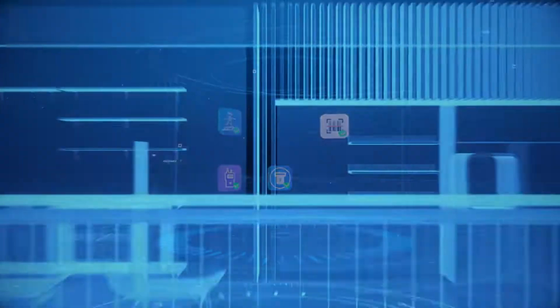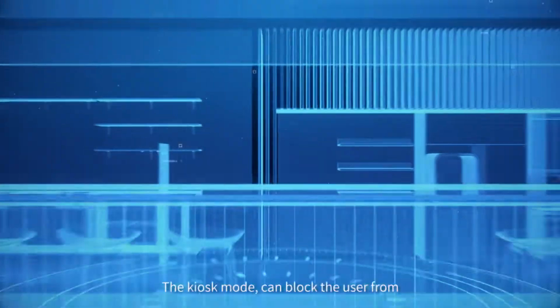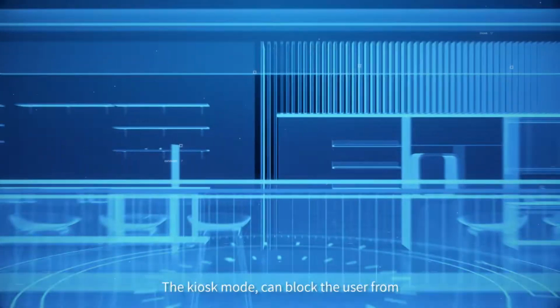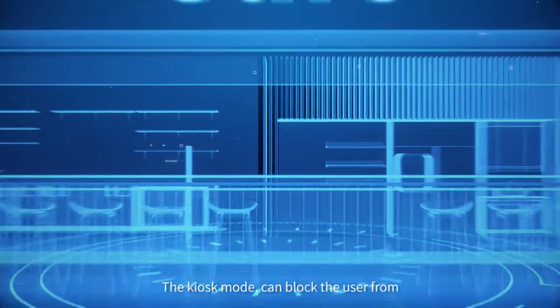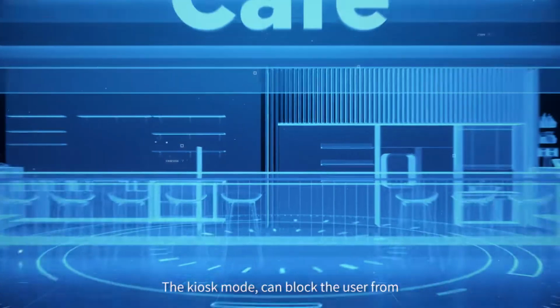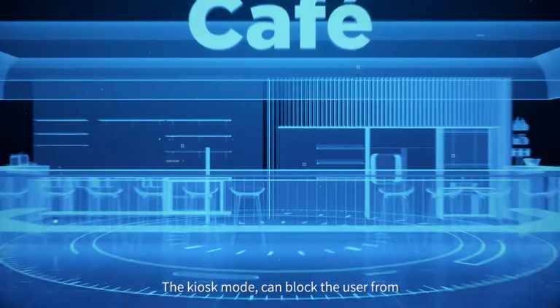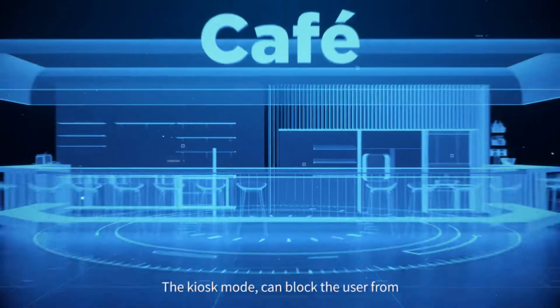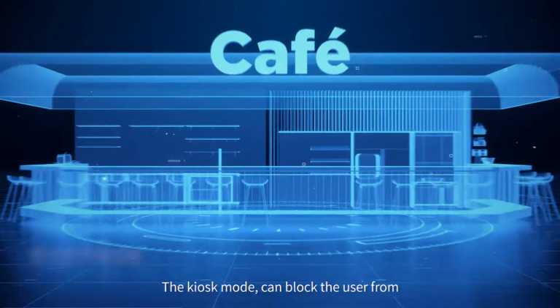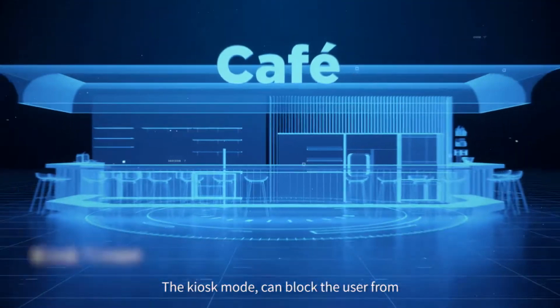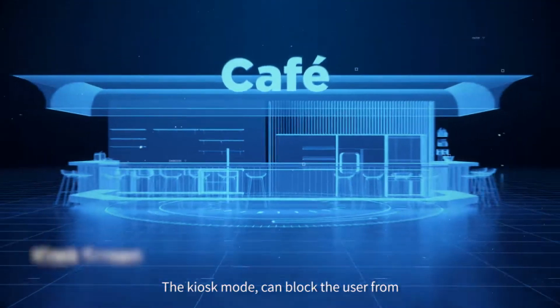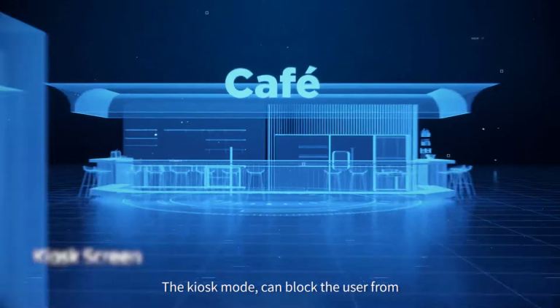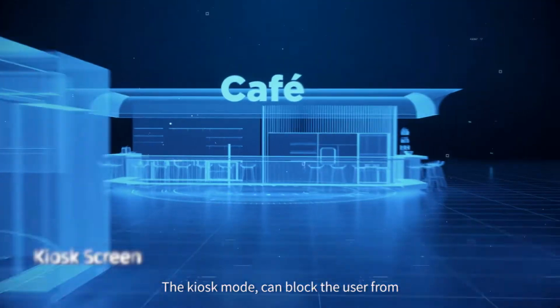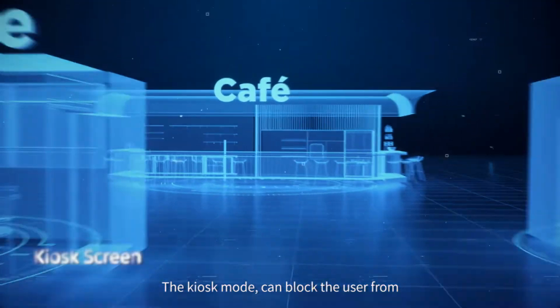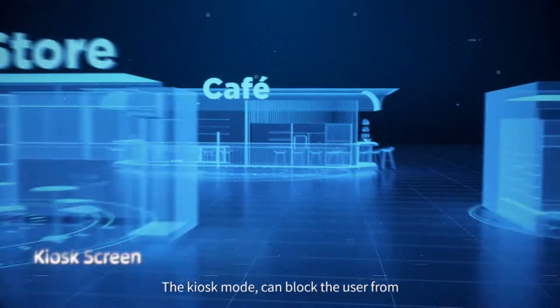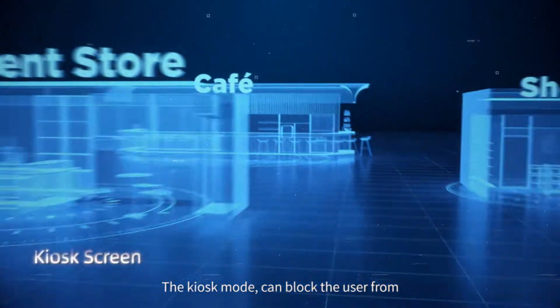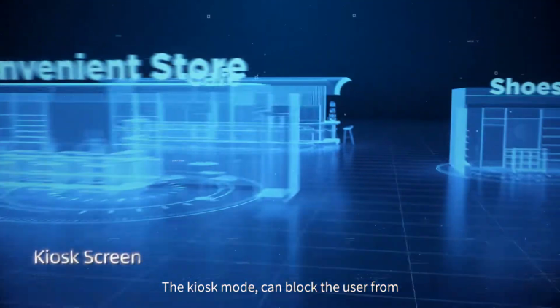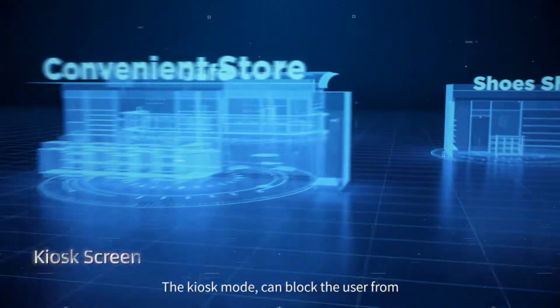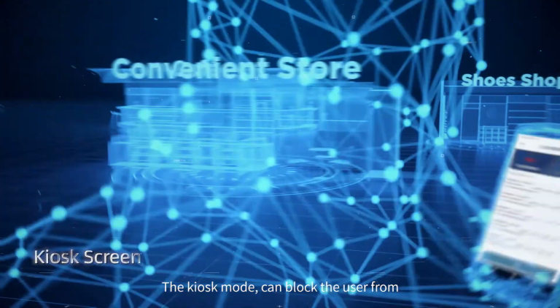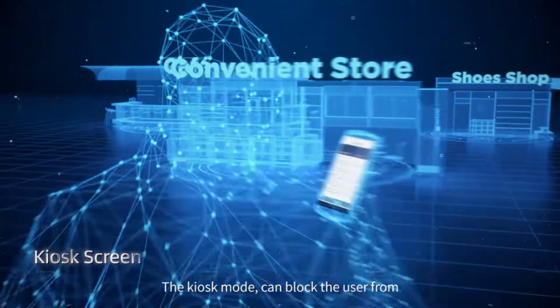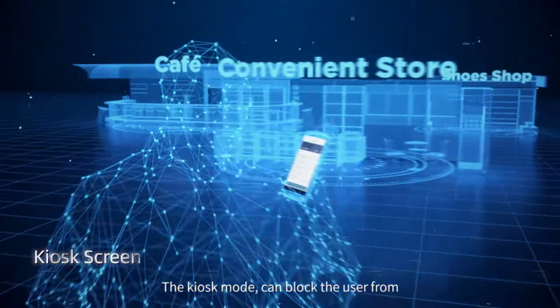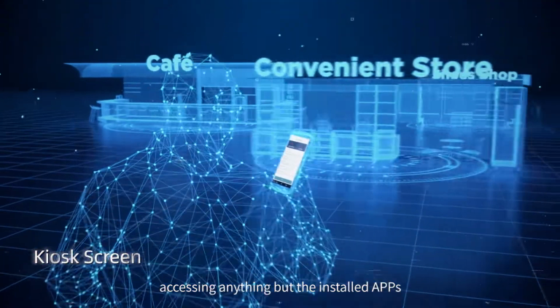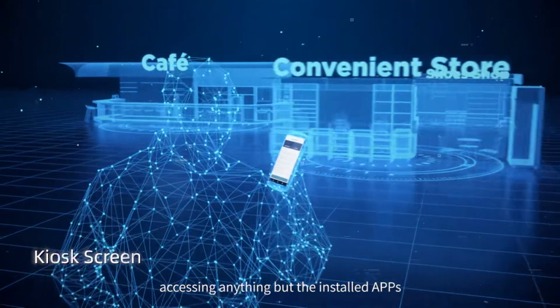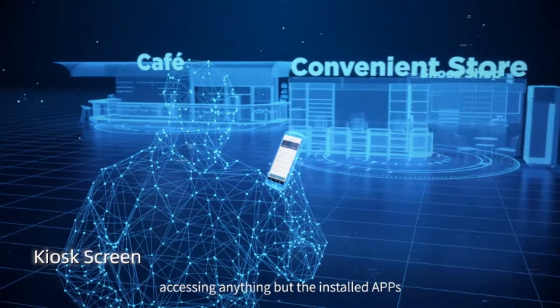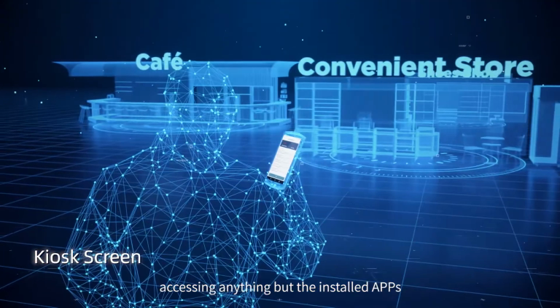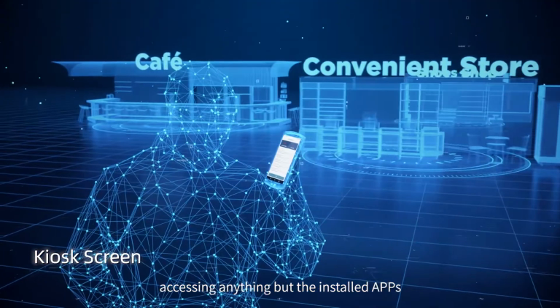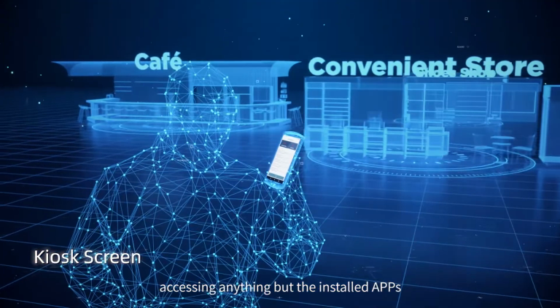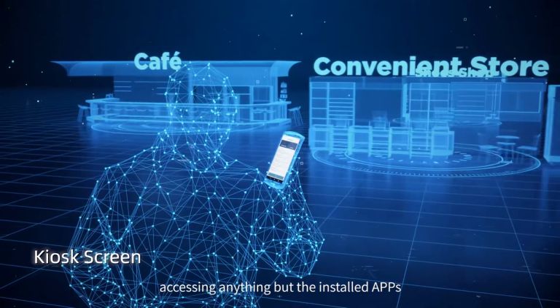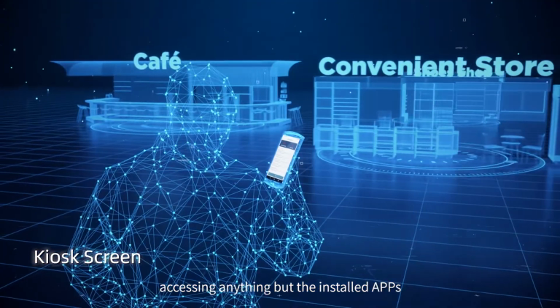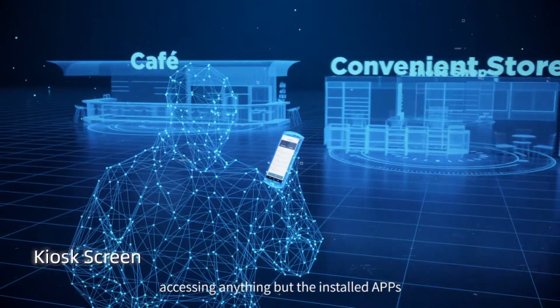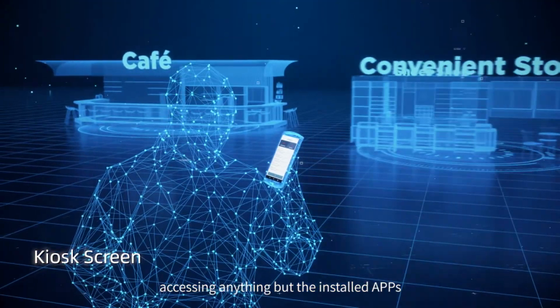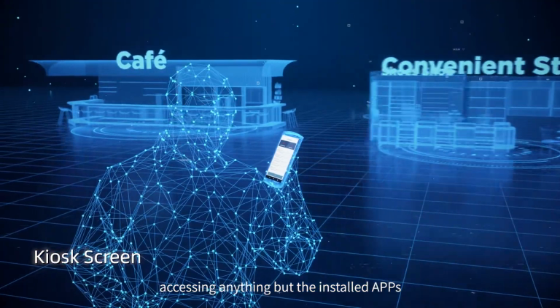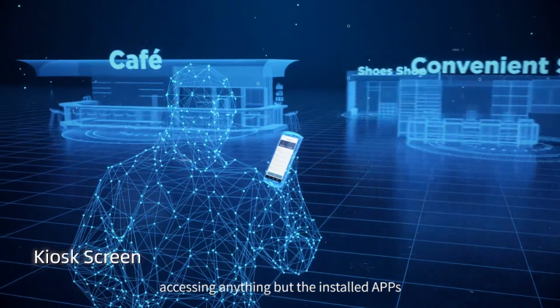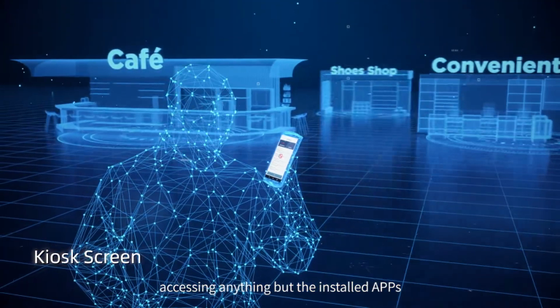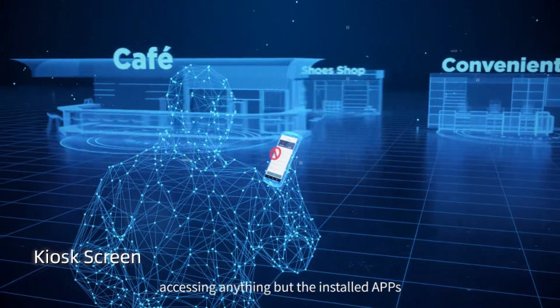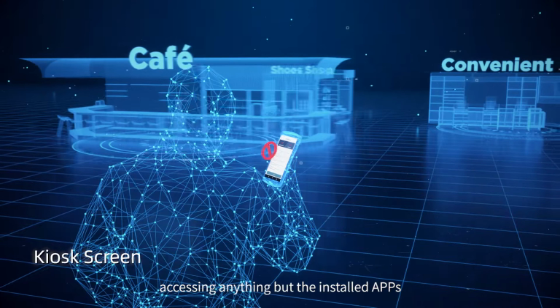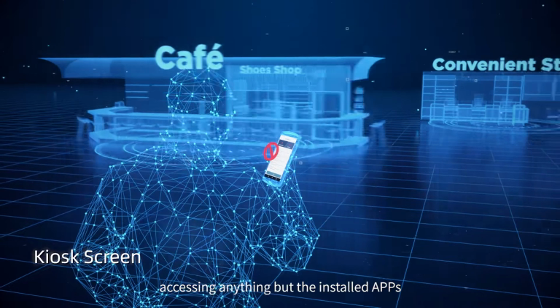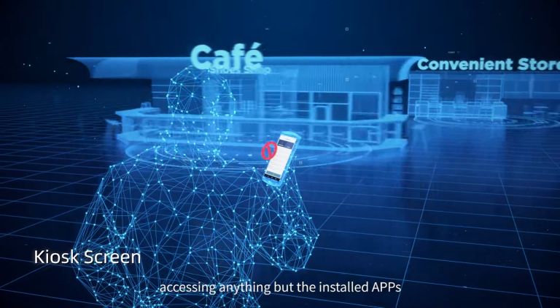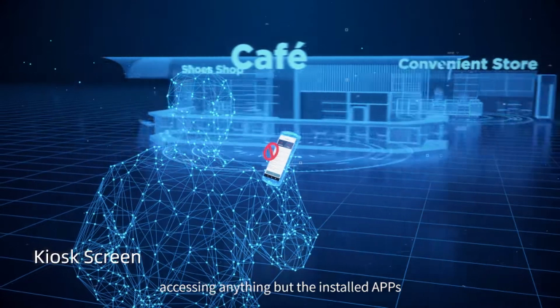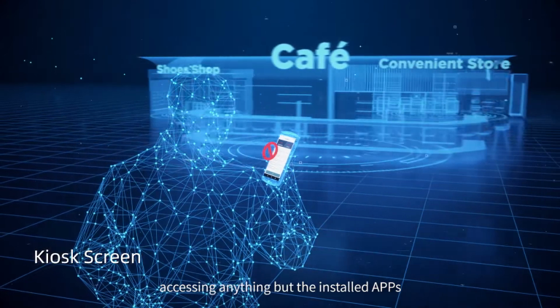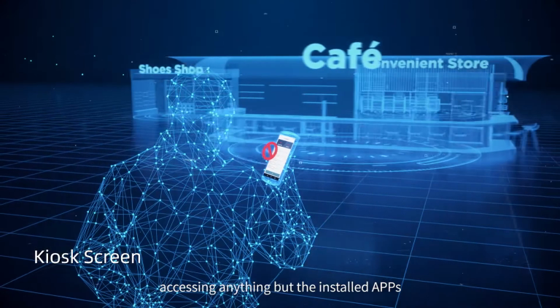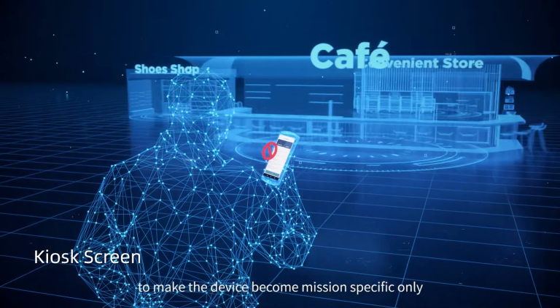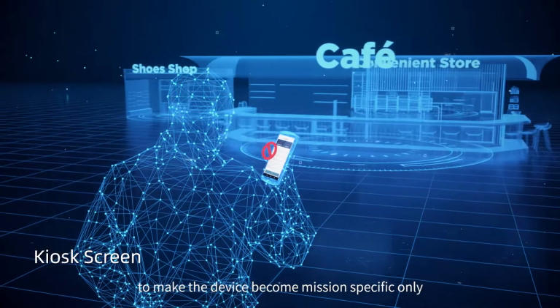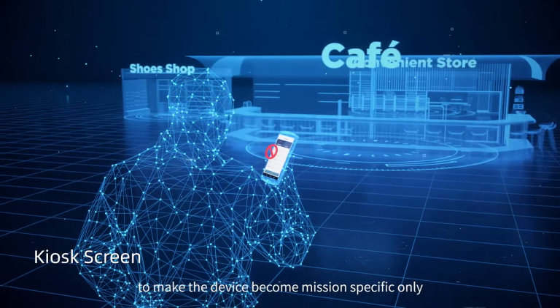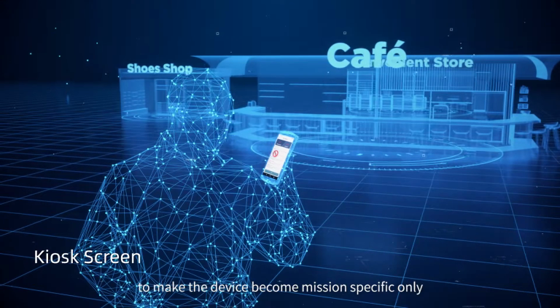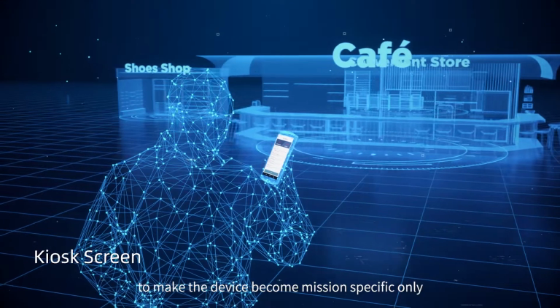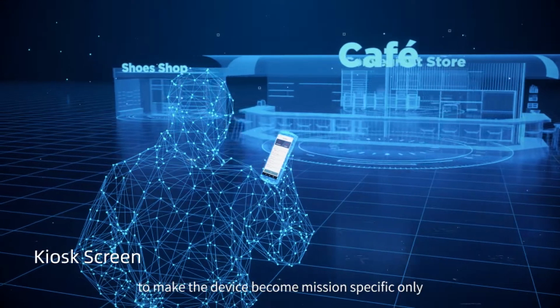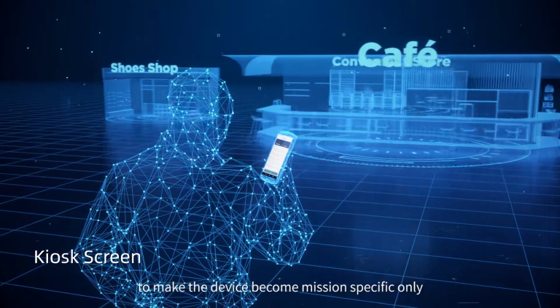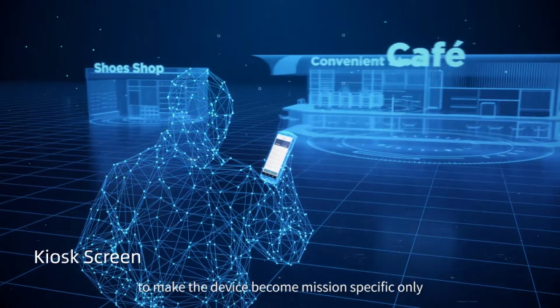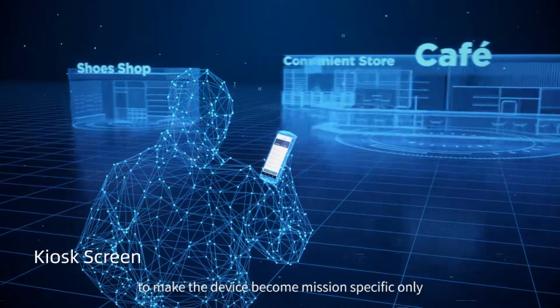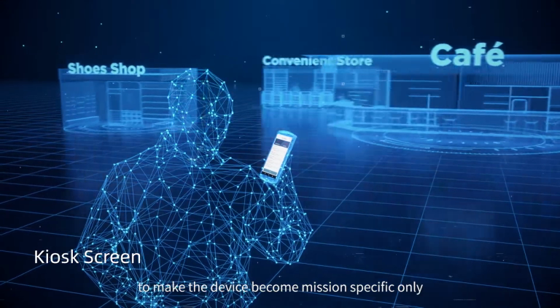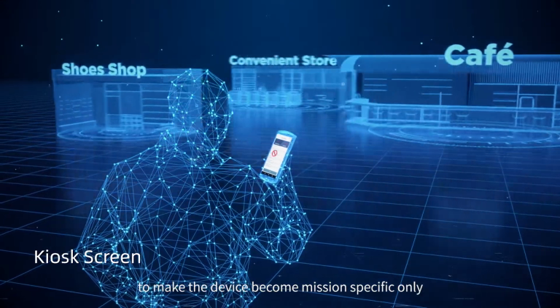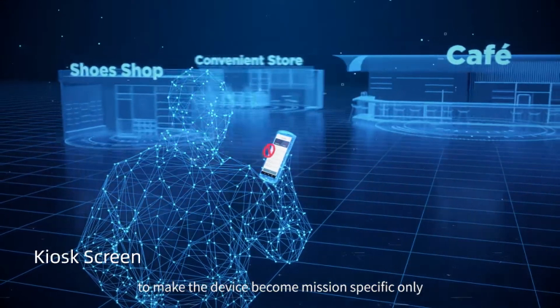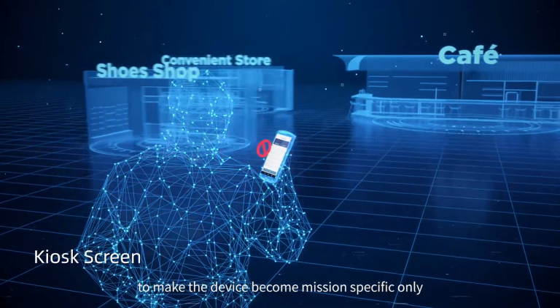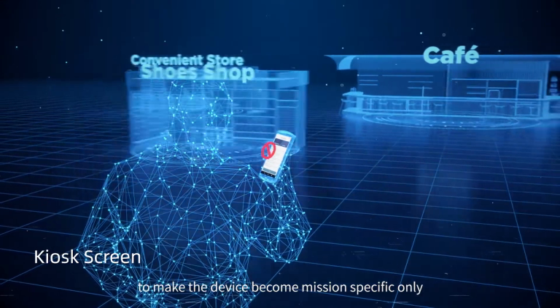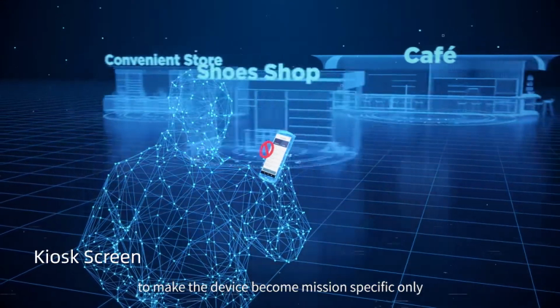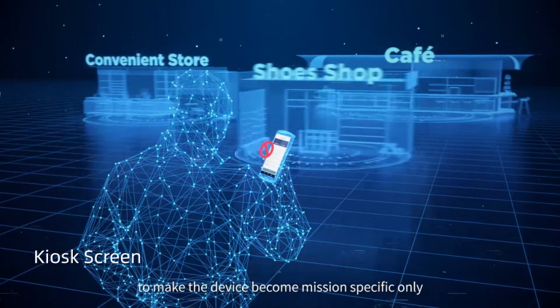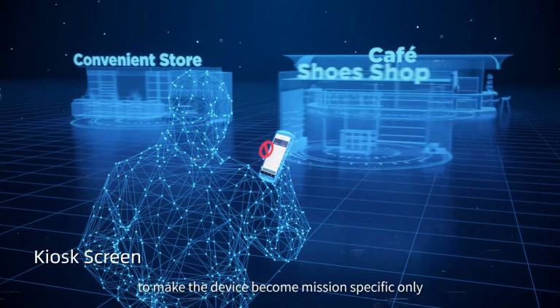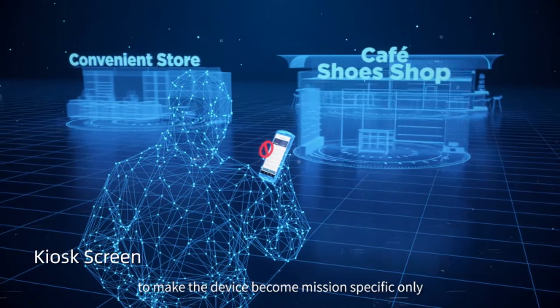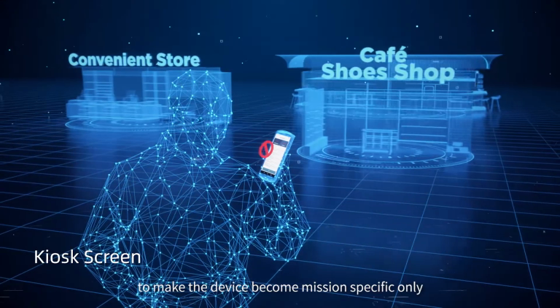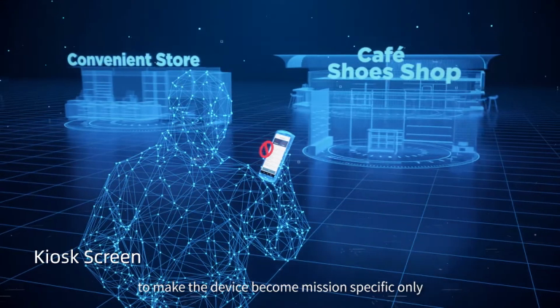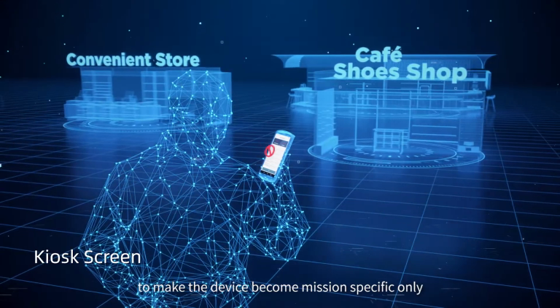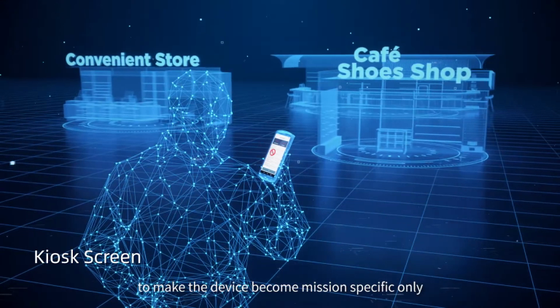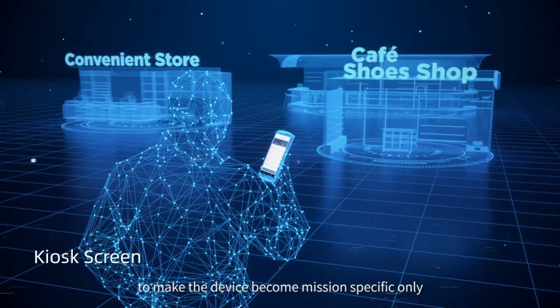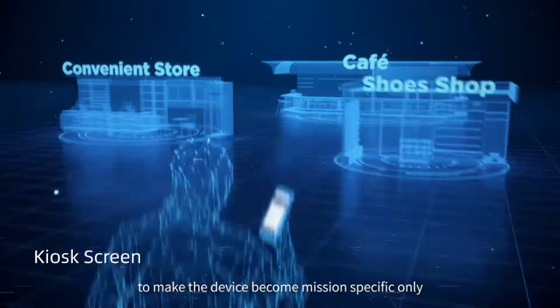The kiosk mode can block users from accessing anything but the installed apps, making the device mission-specific only.